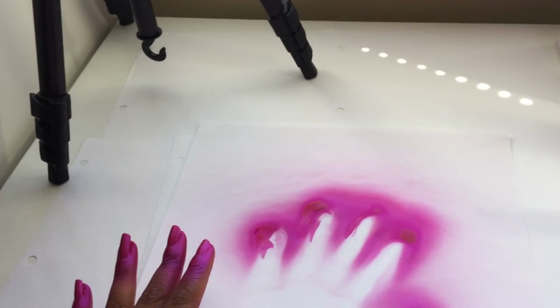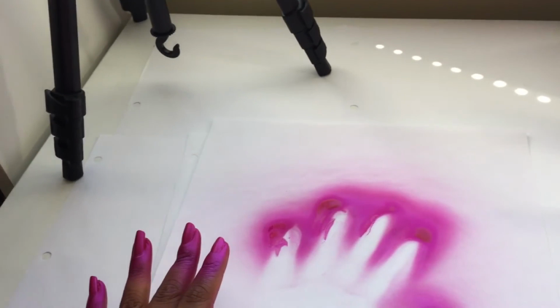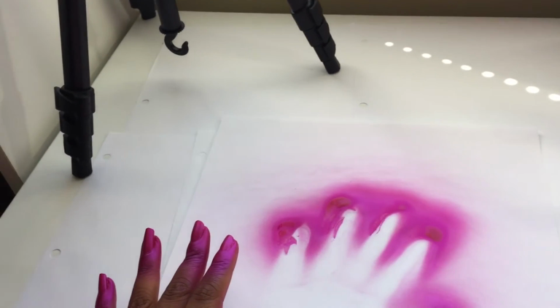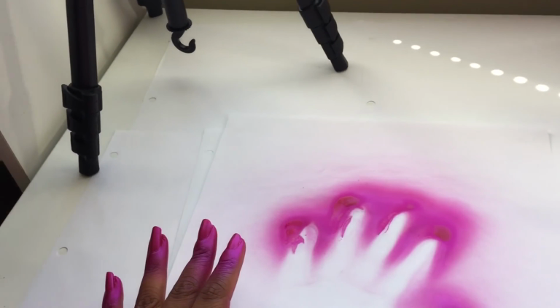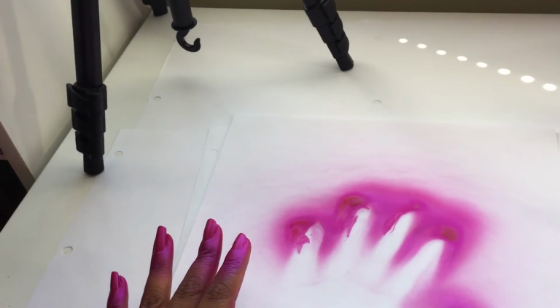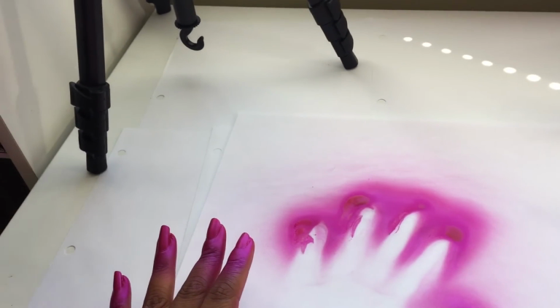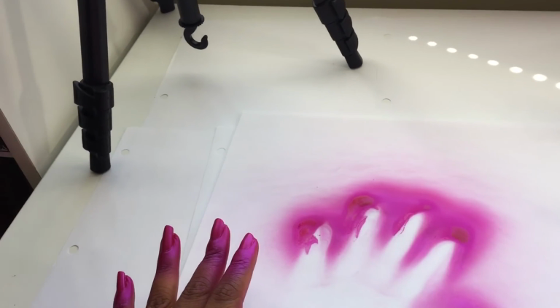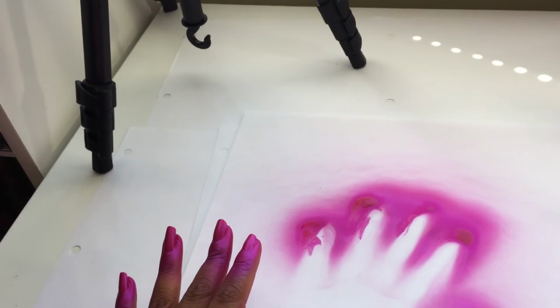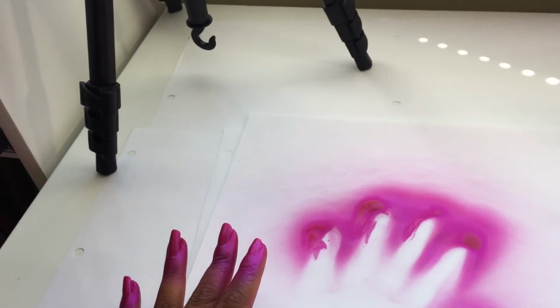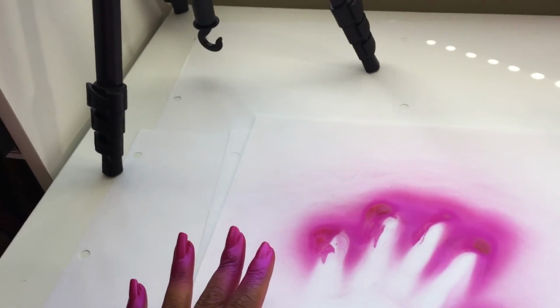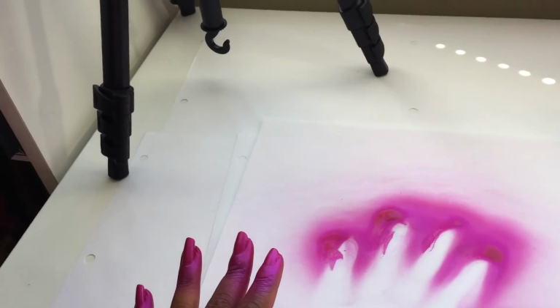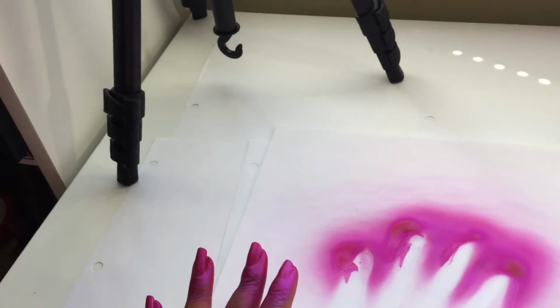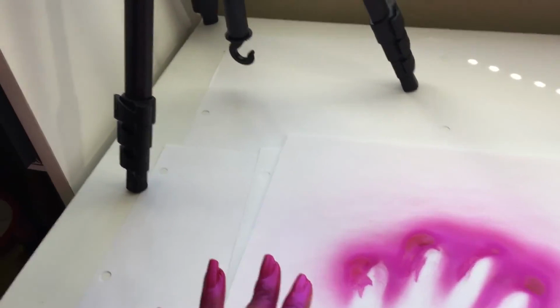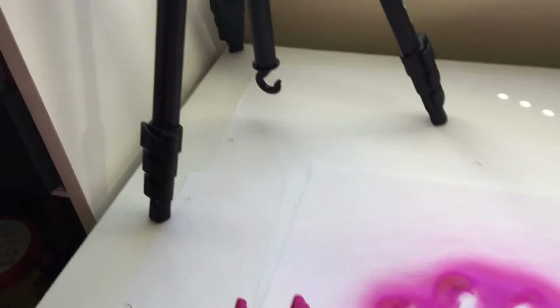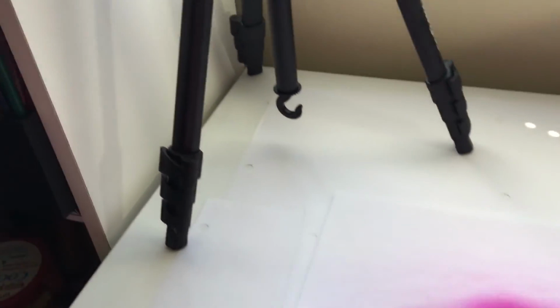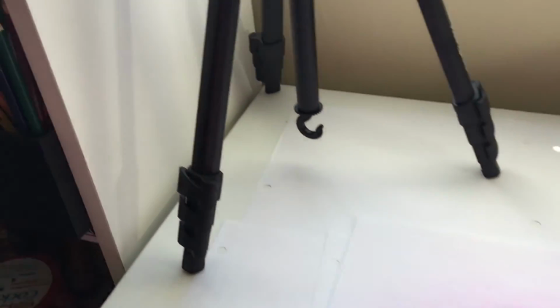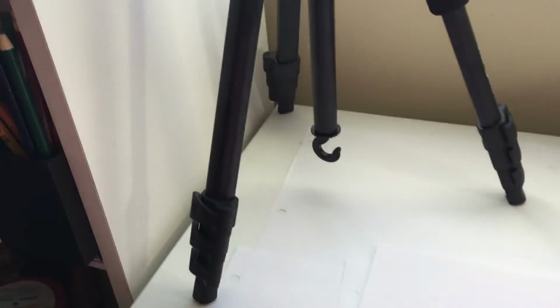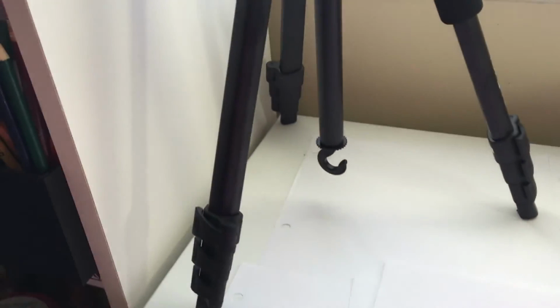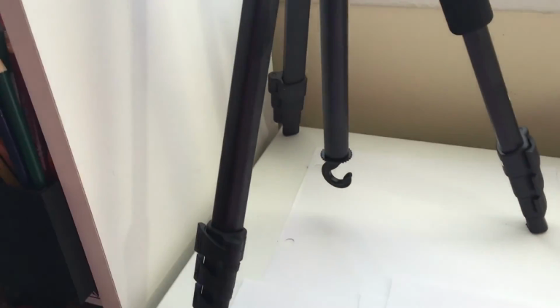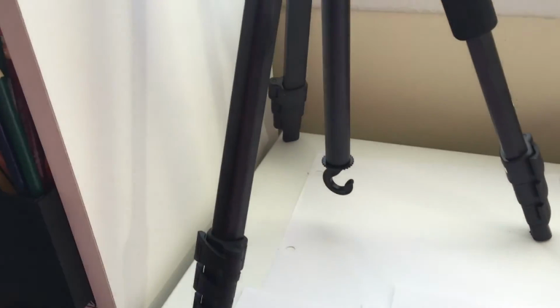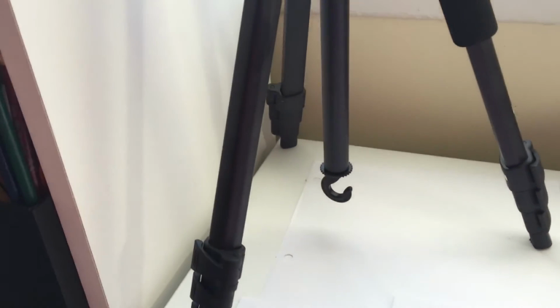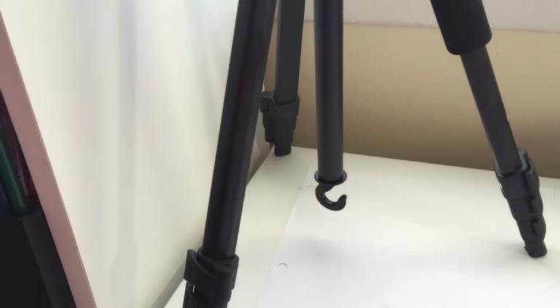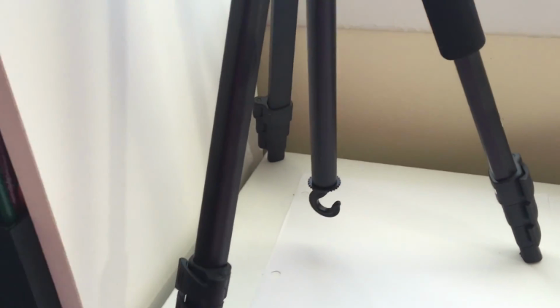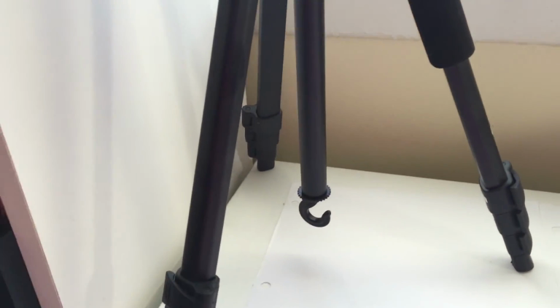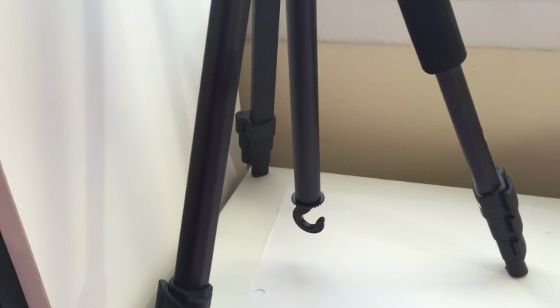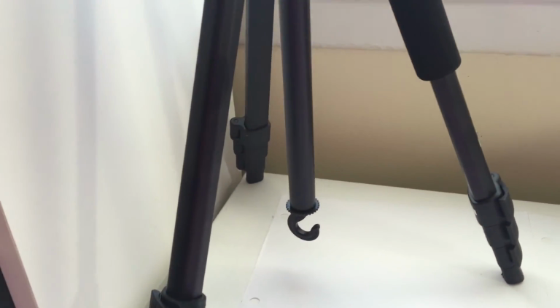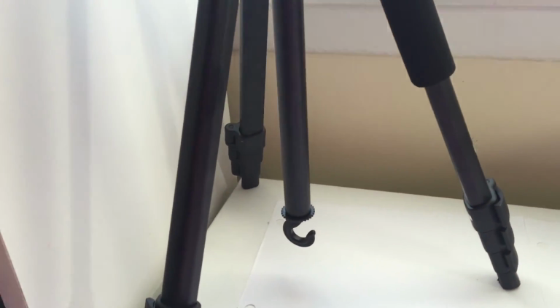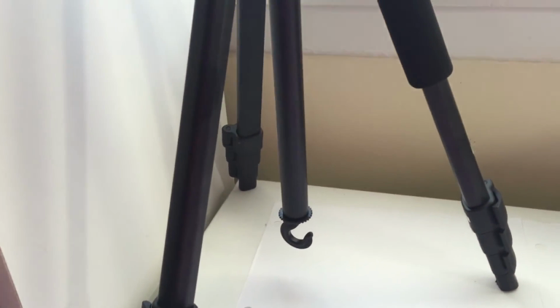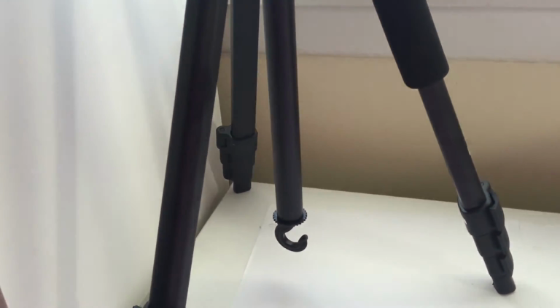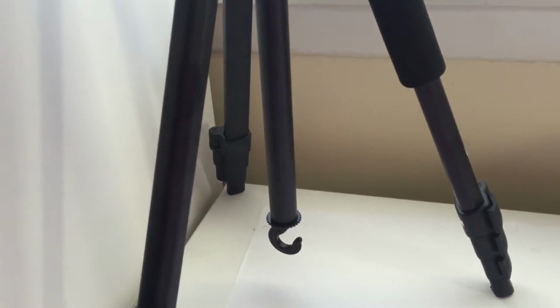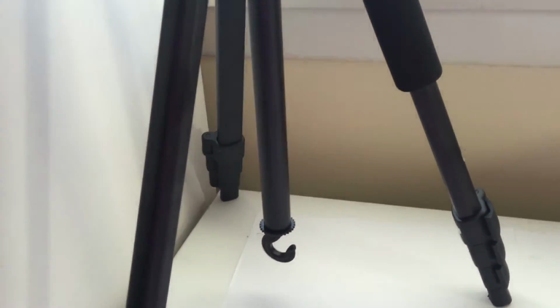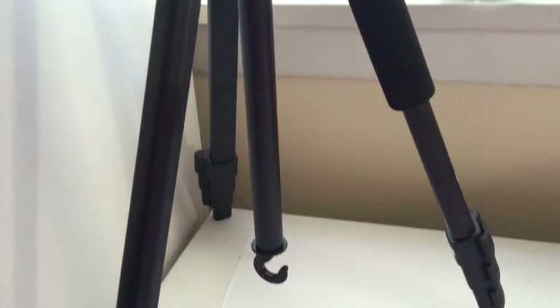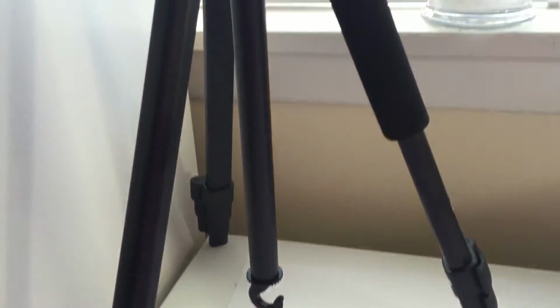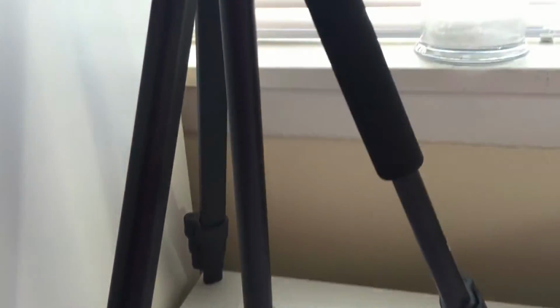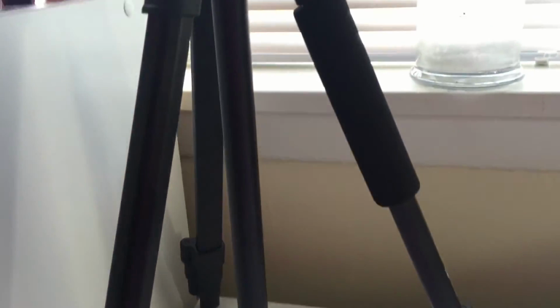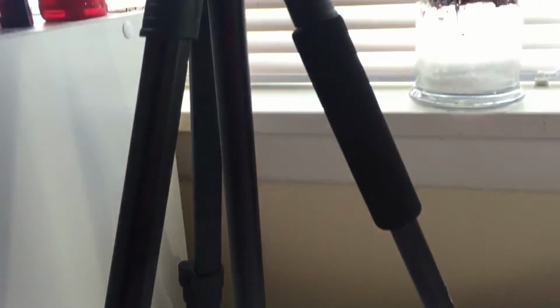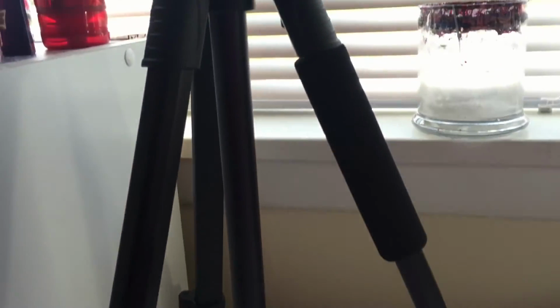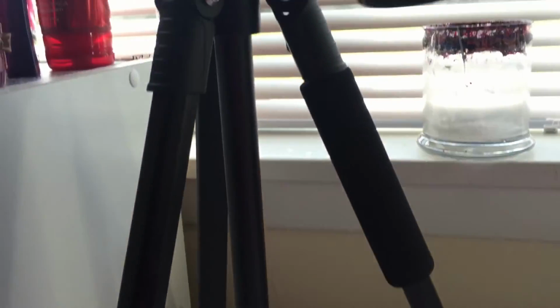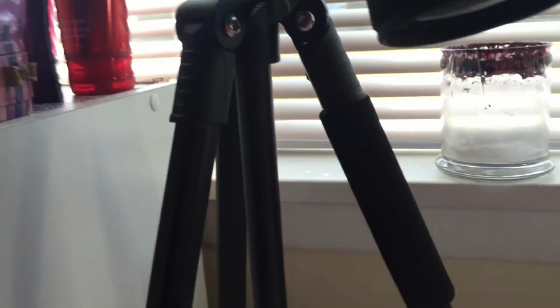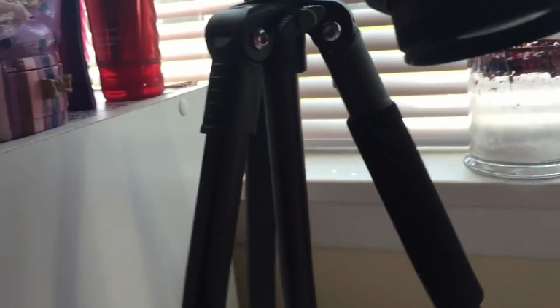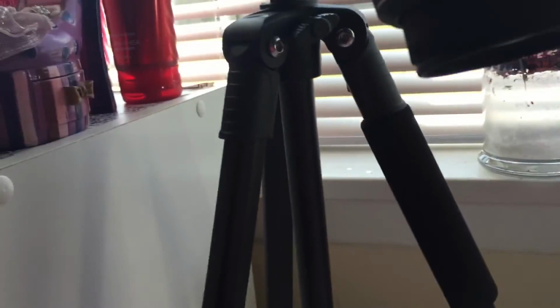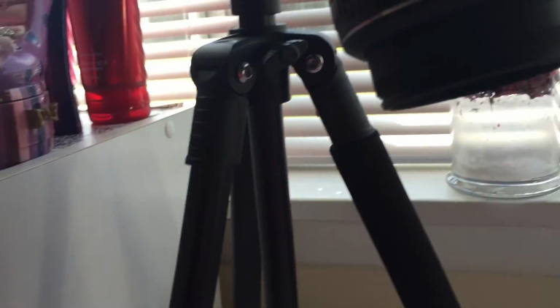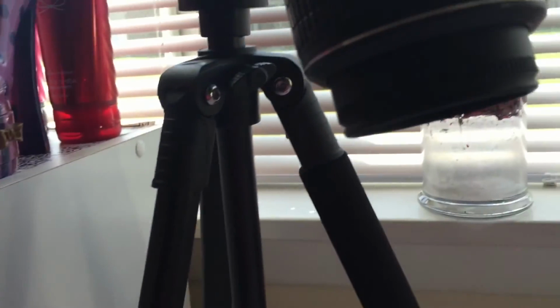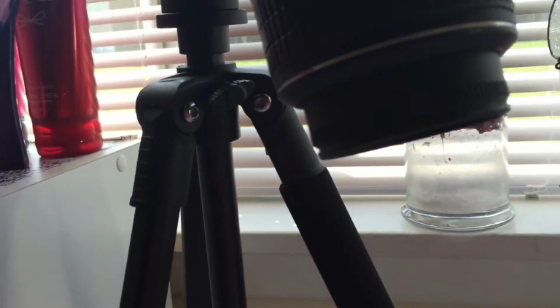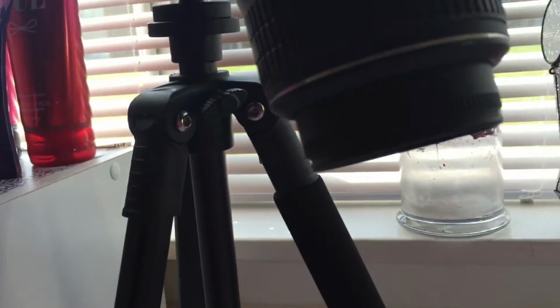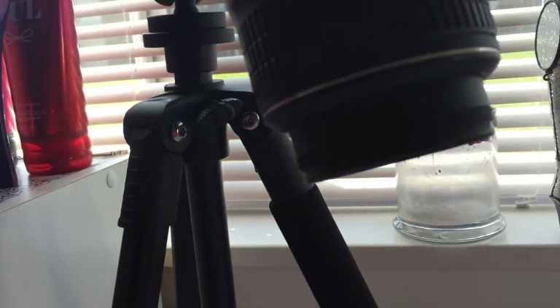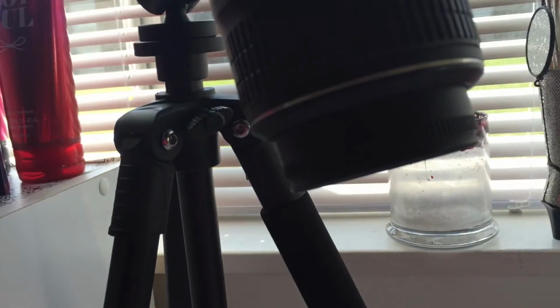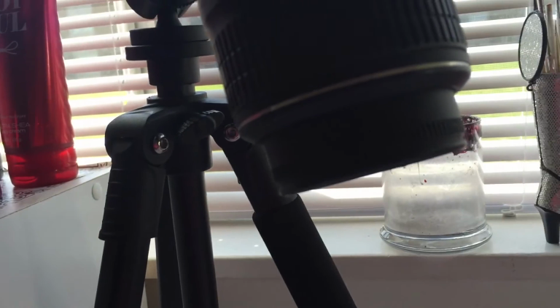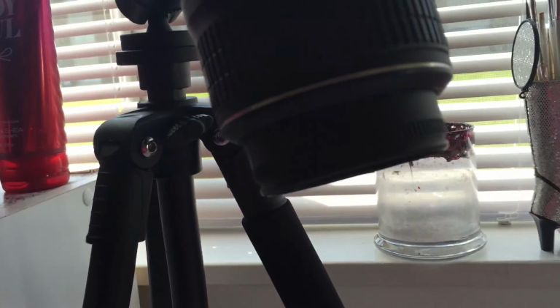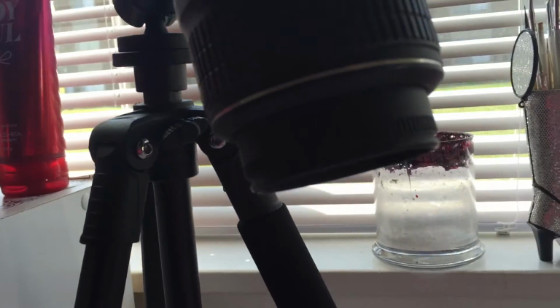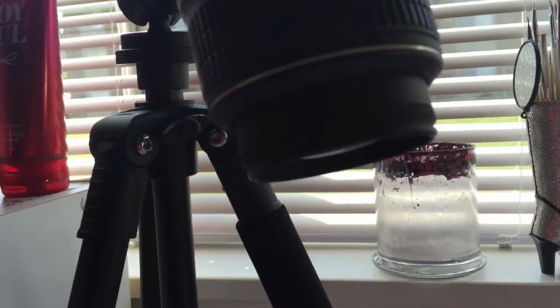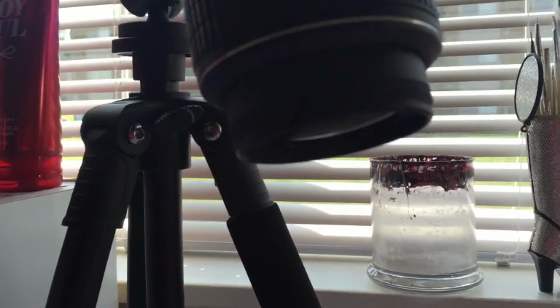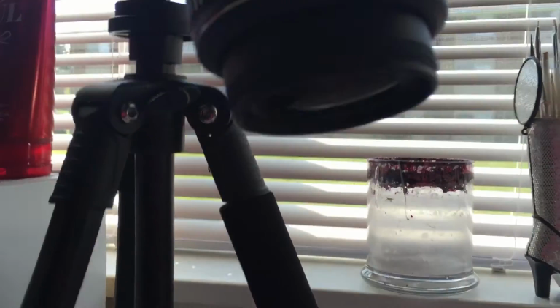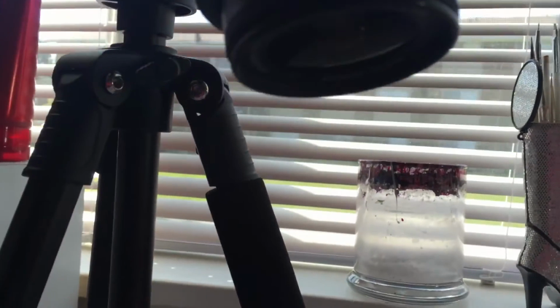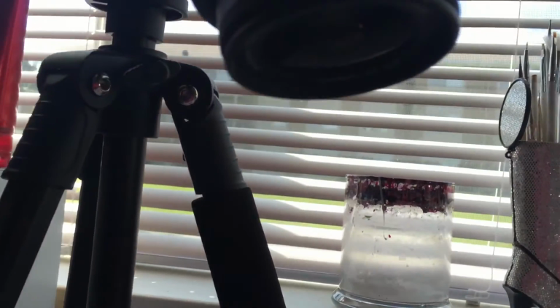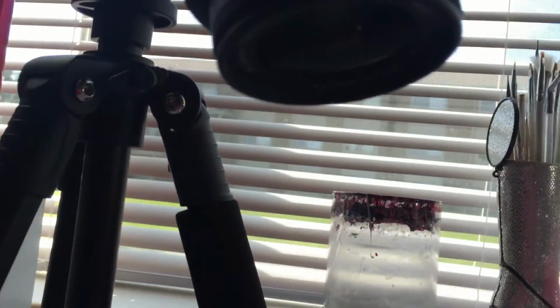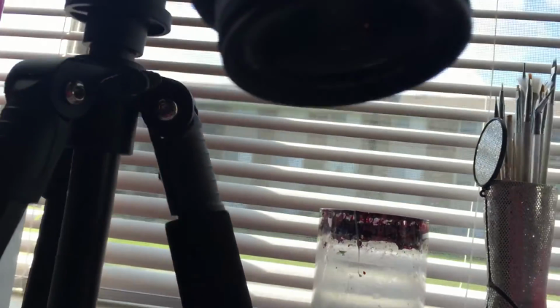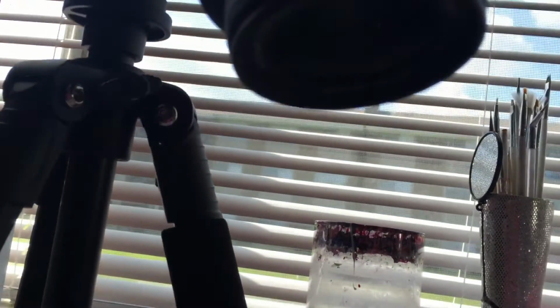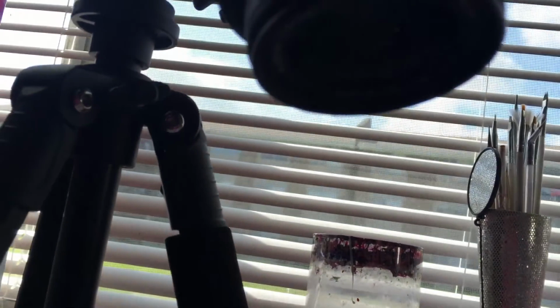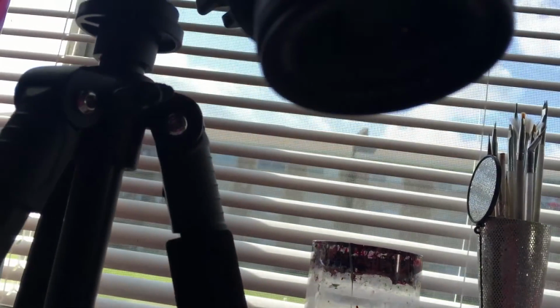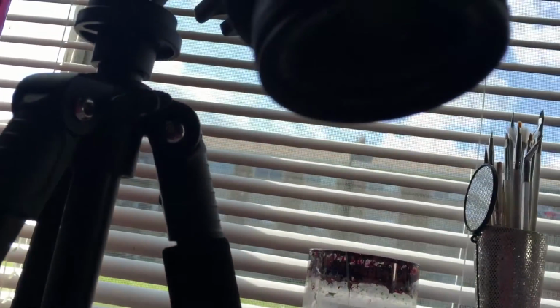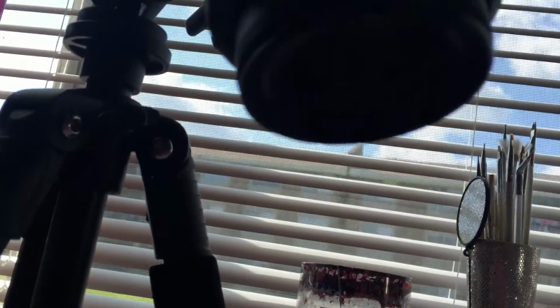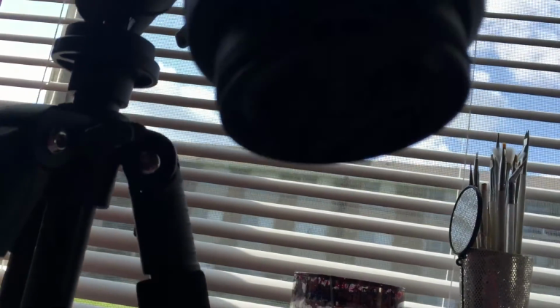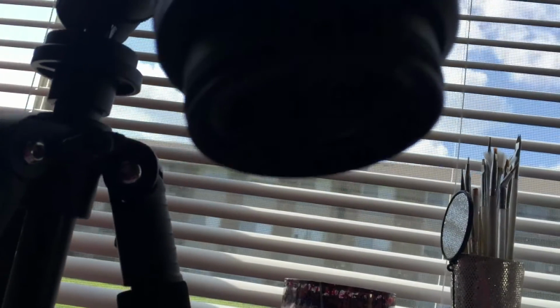And here I'm showing you the area where I filmed. I made sure to put down a lot of paper, but I was able to keep the mess to a minimum.